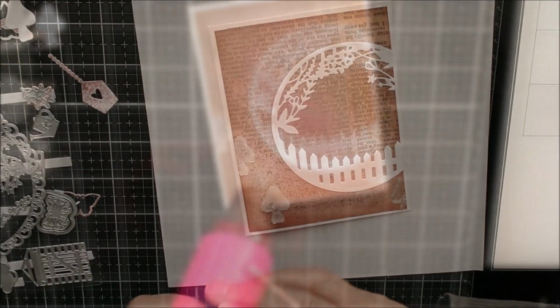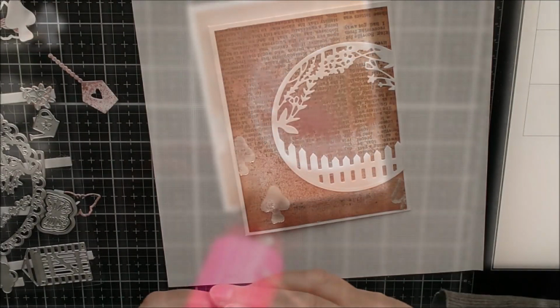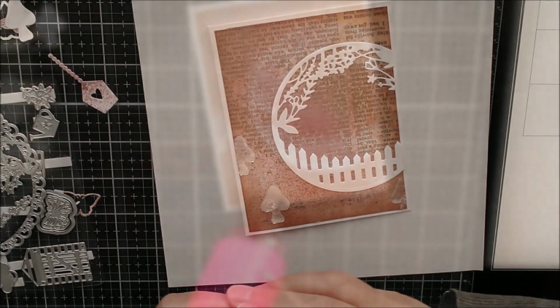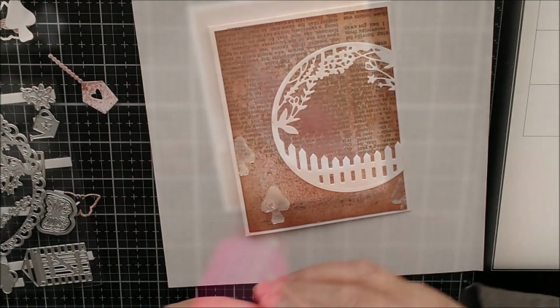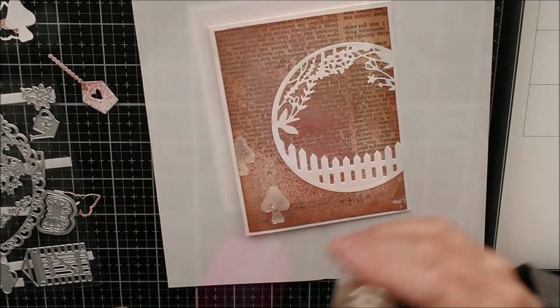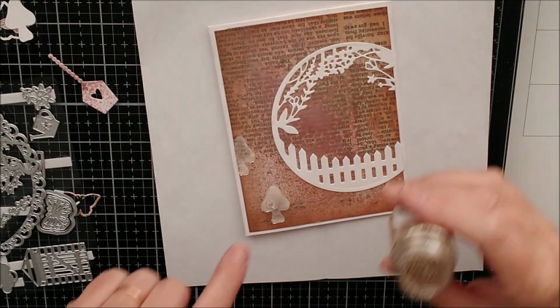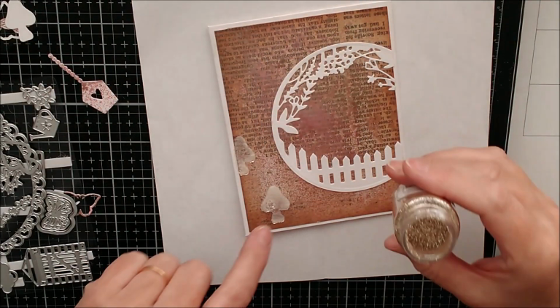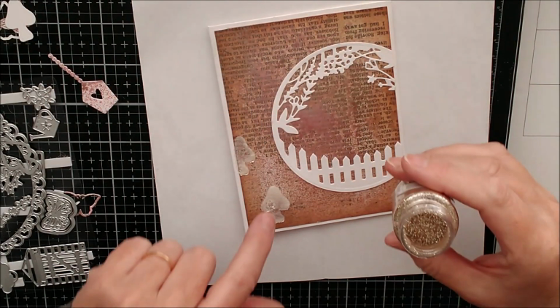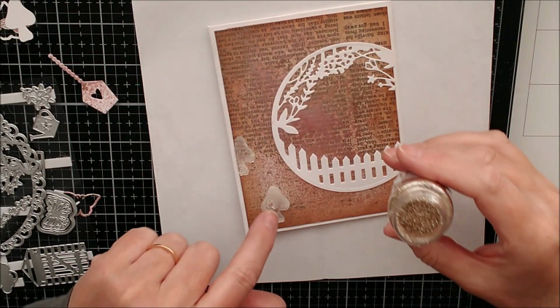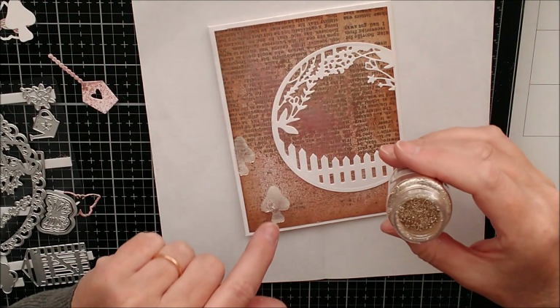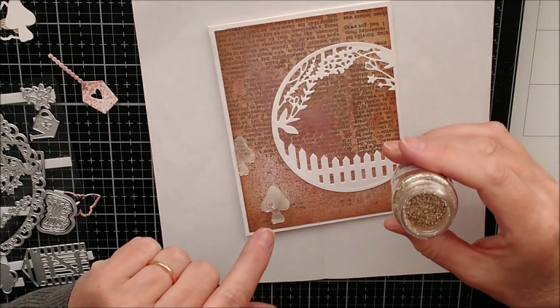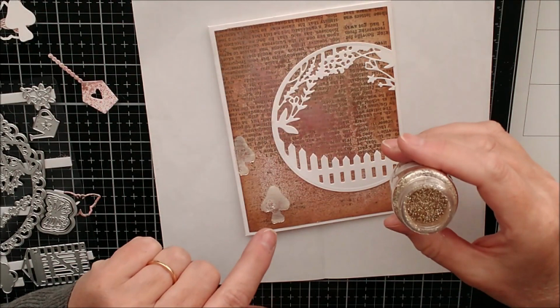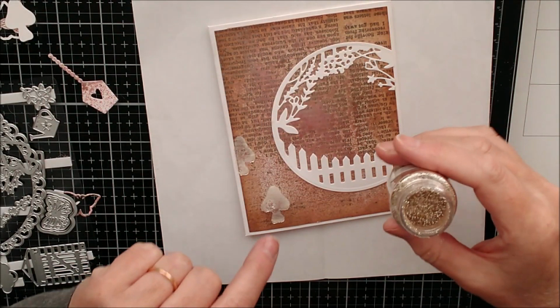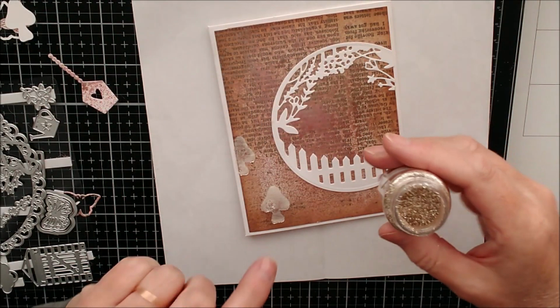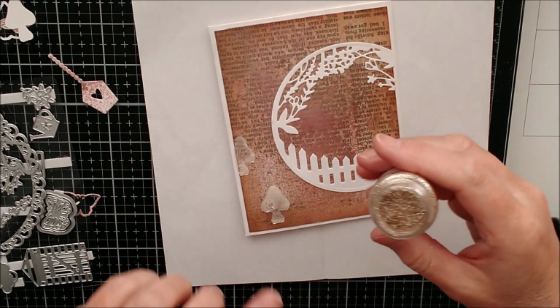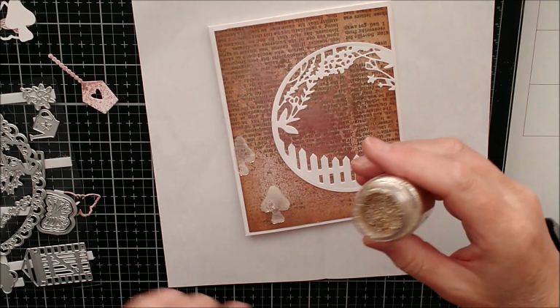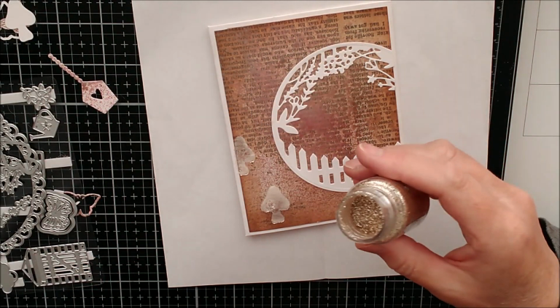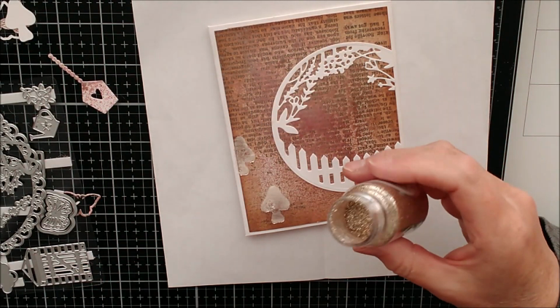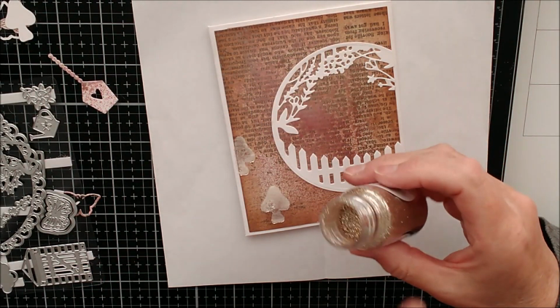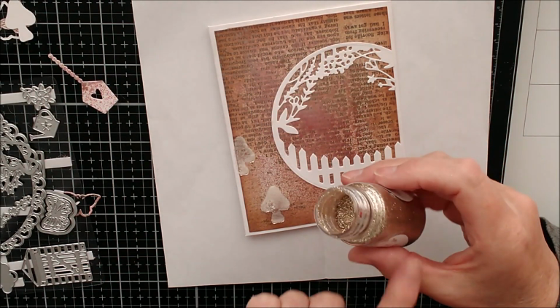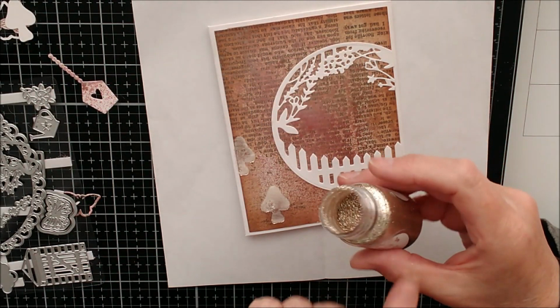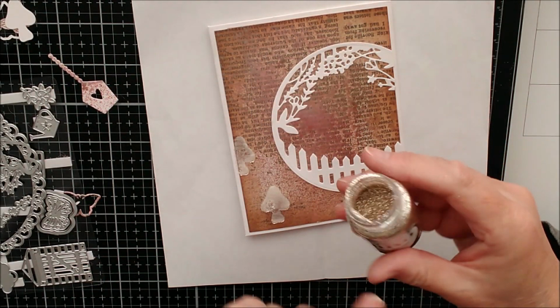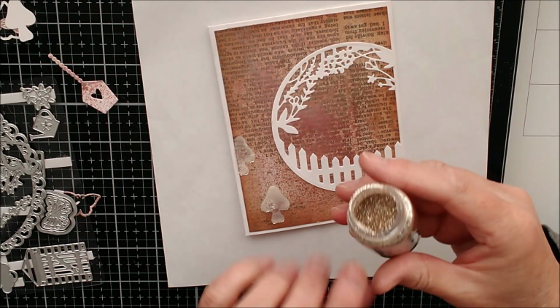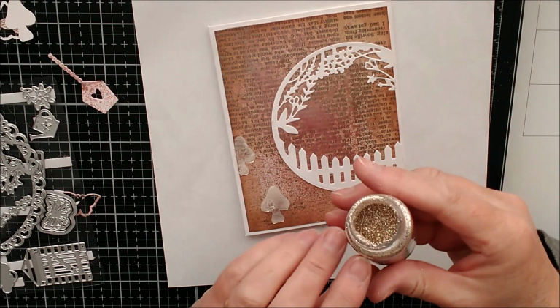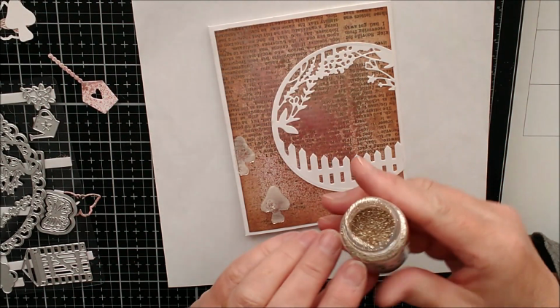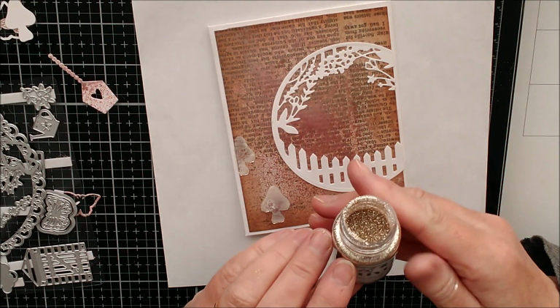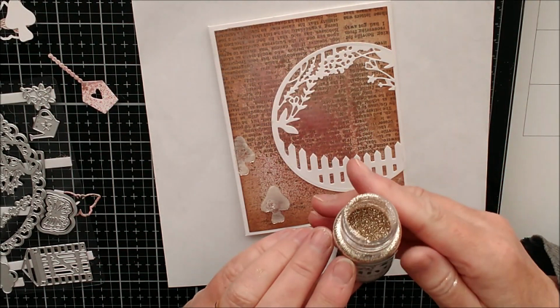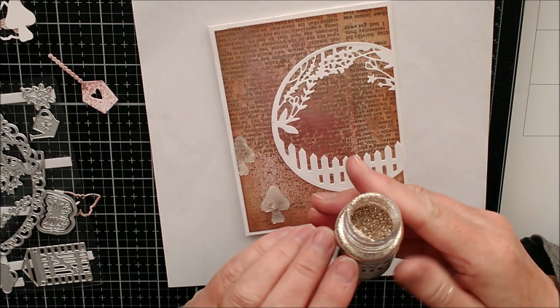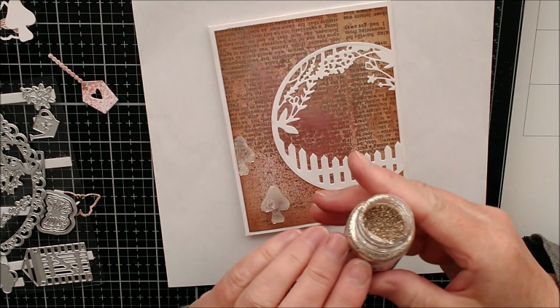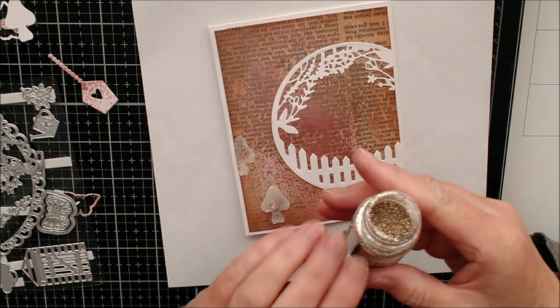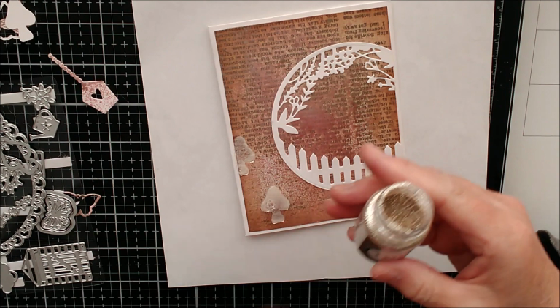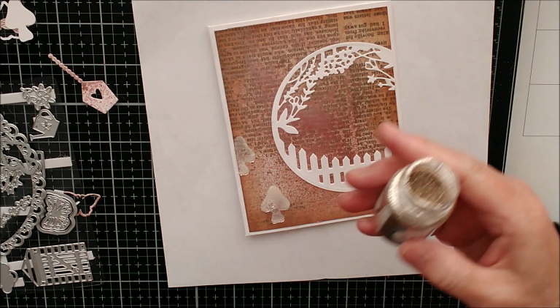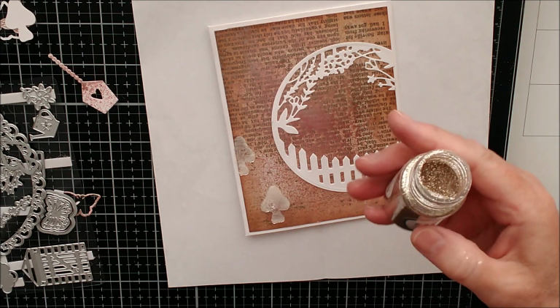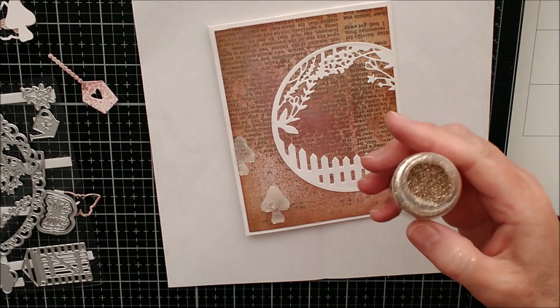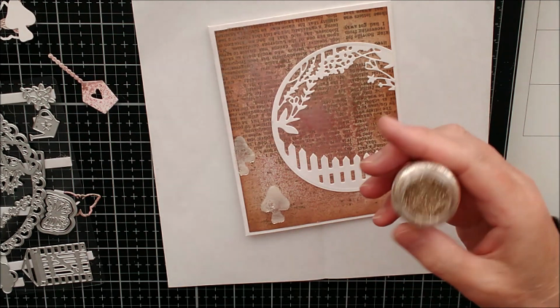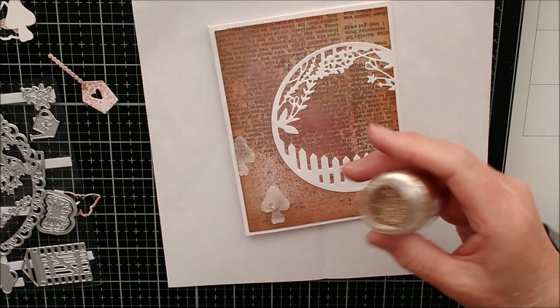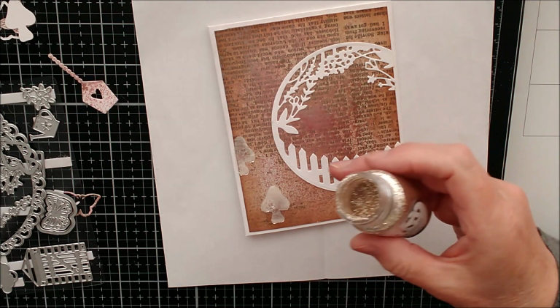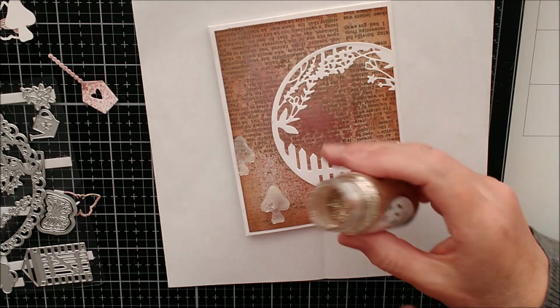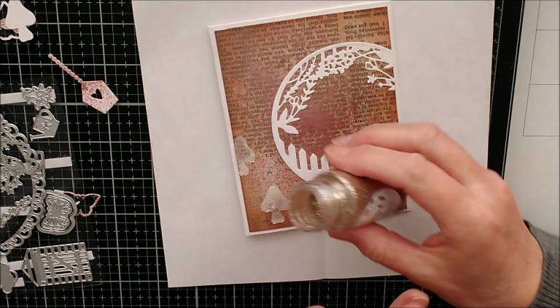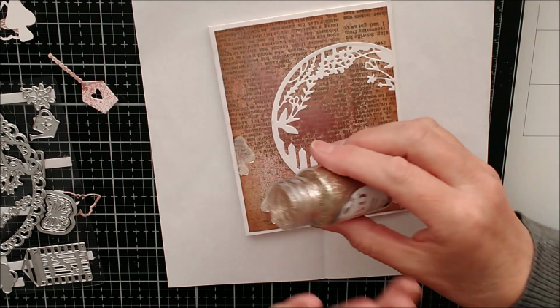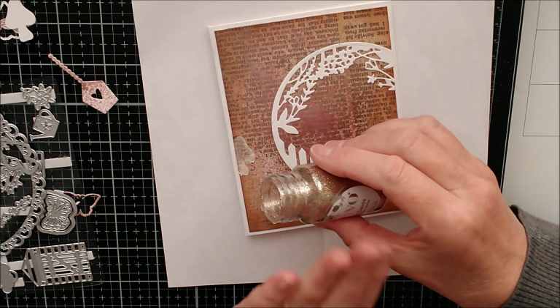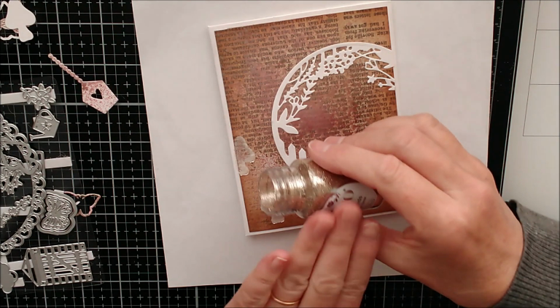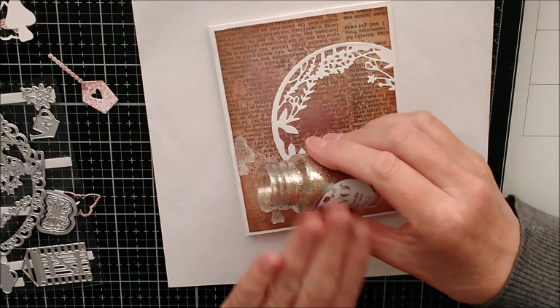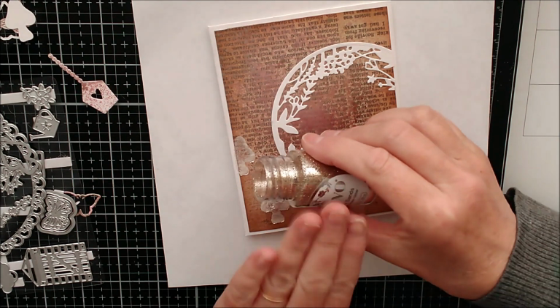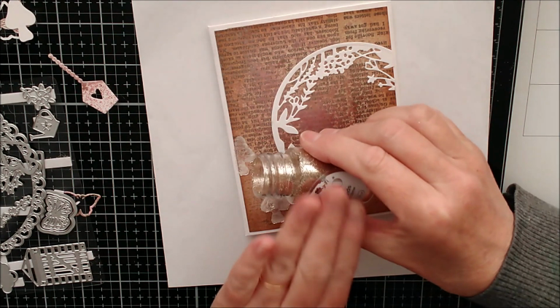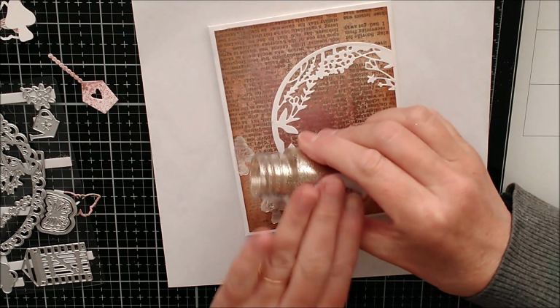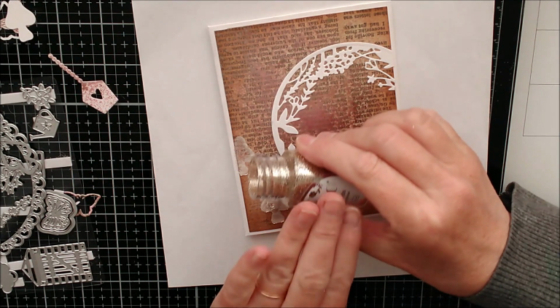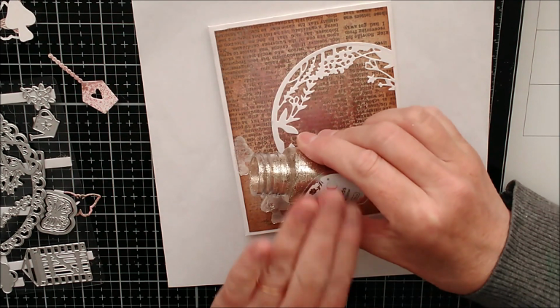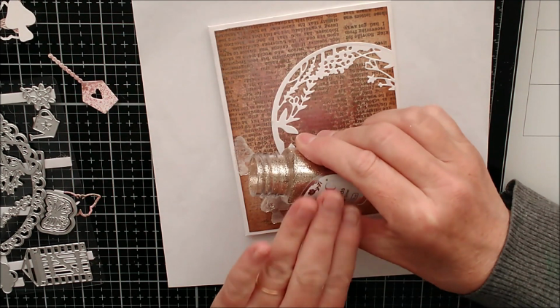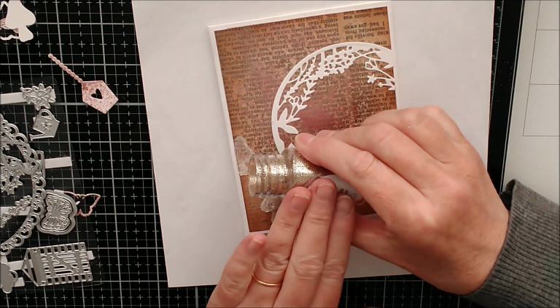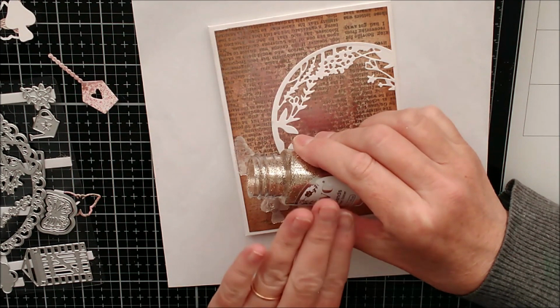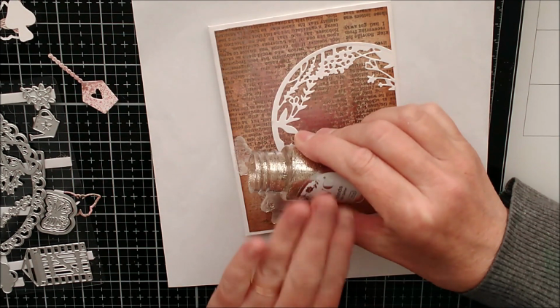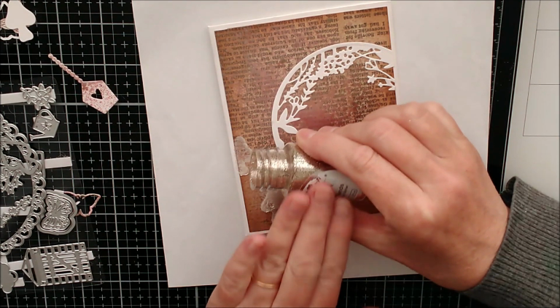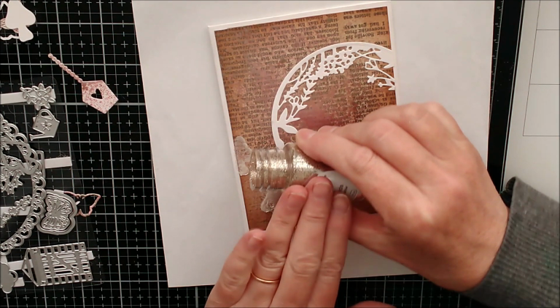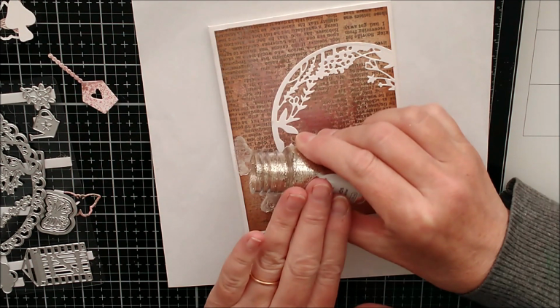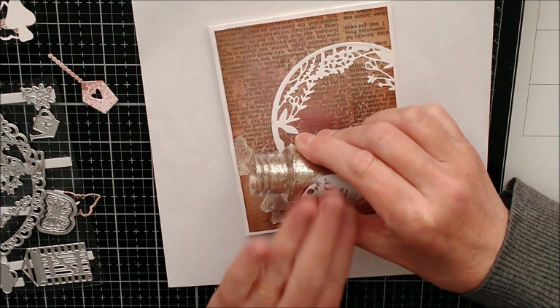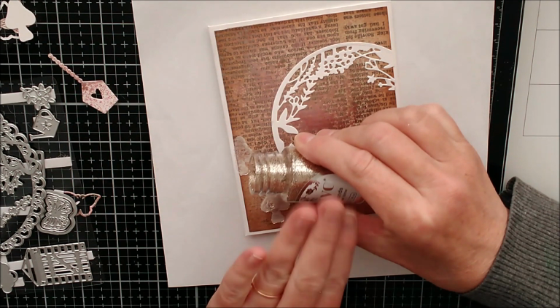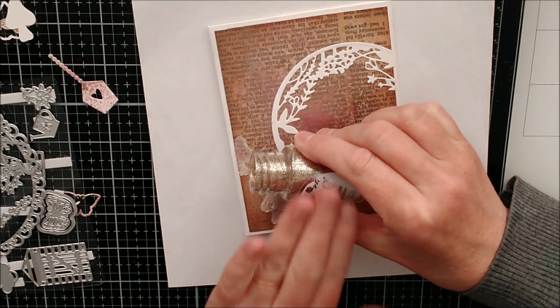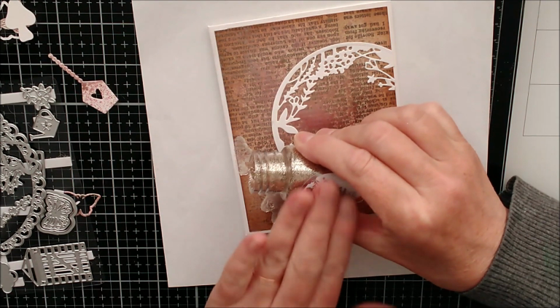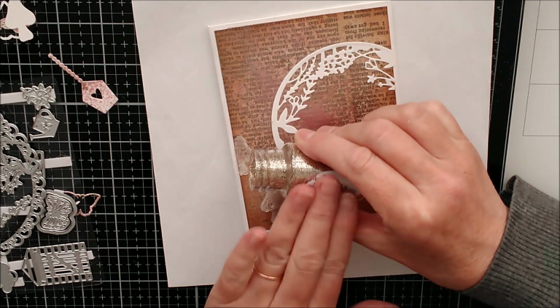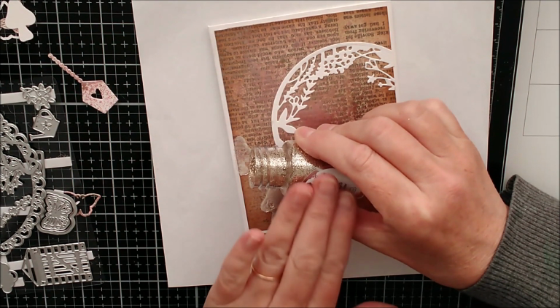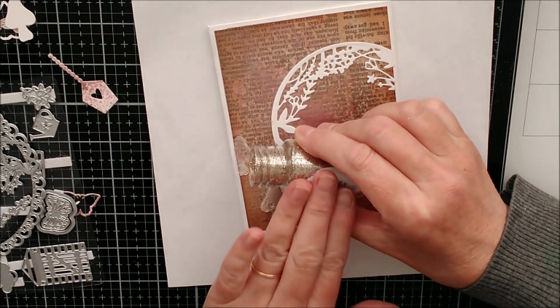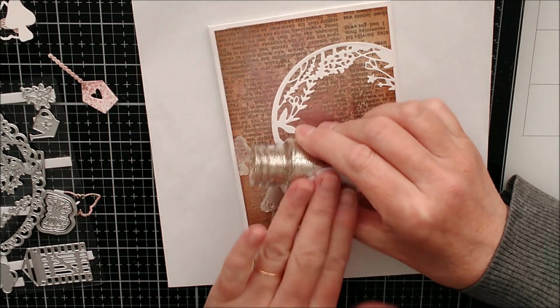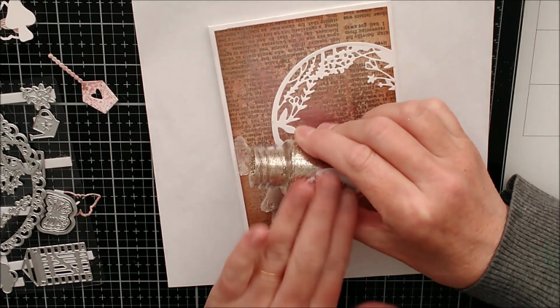Just before that is completely dry, I'm going to add some glitter on. This is Ivory Sands, but again you can use whatever colour you like.